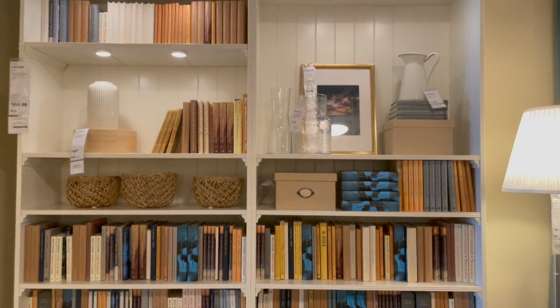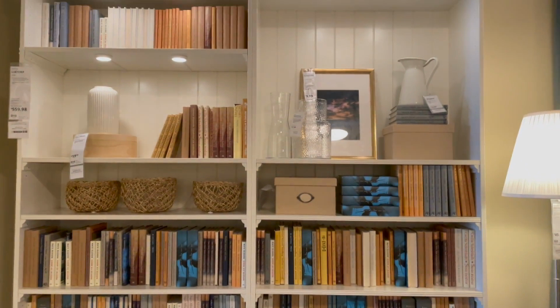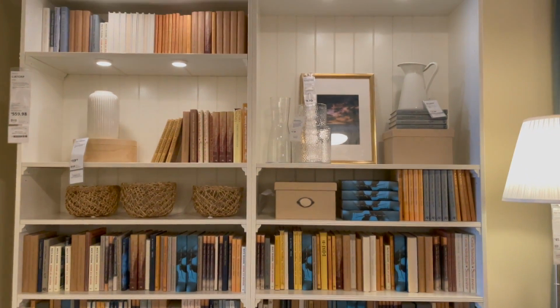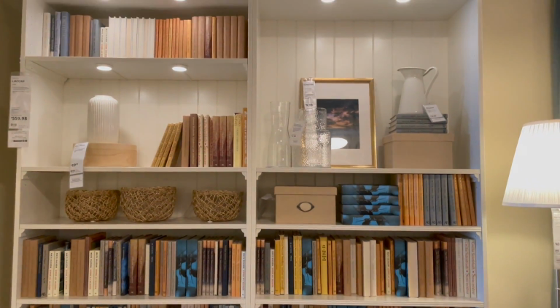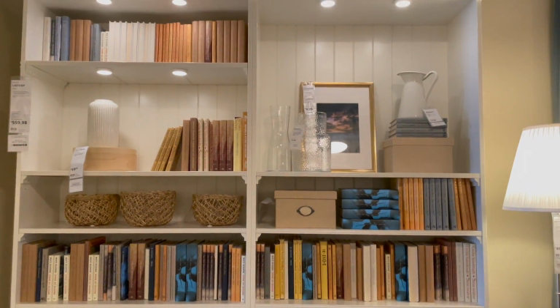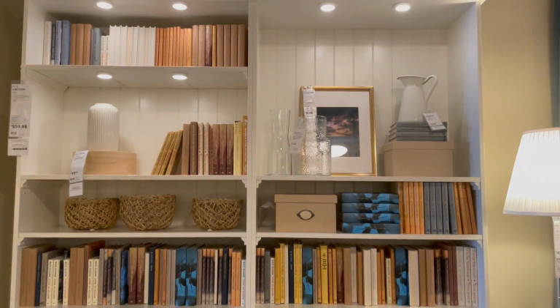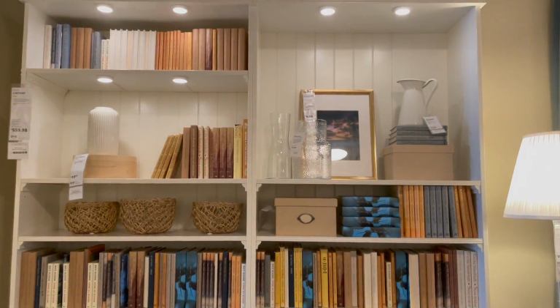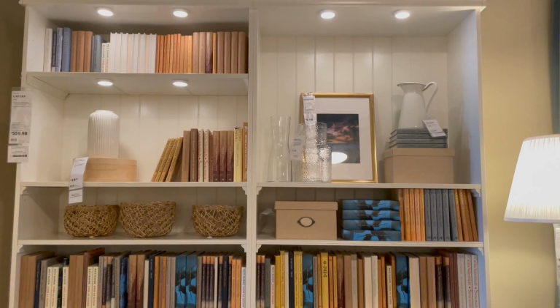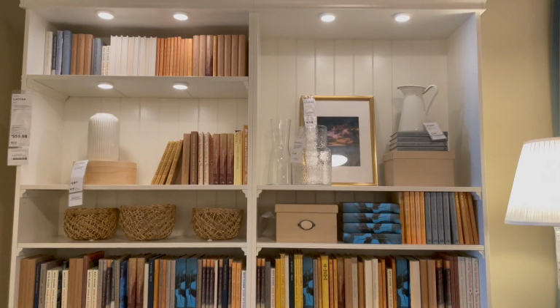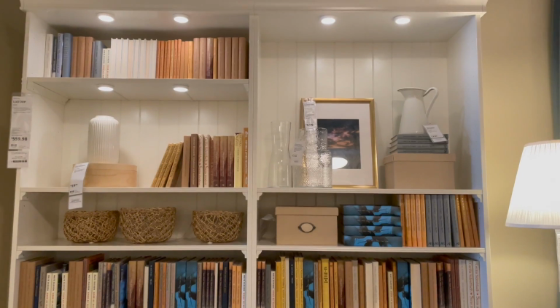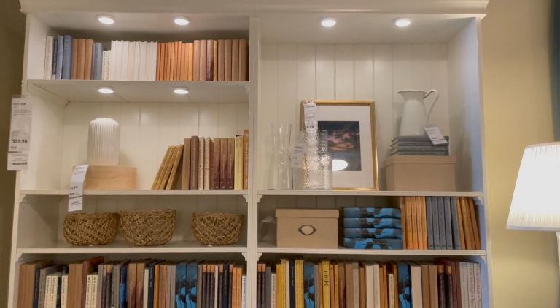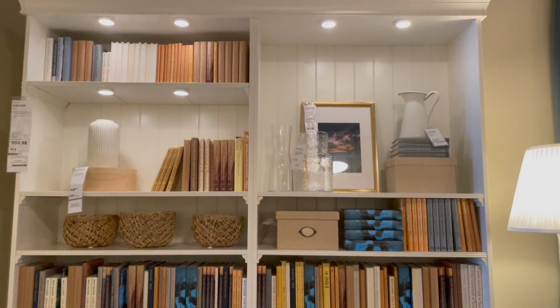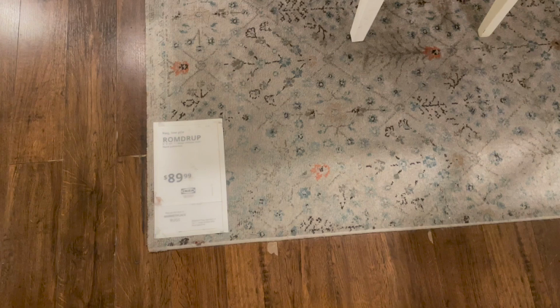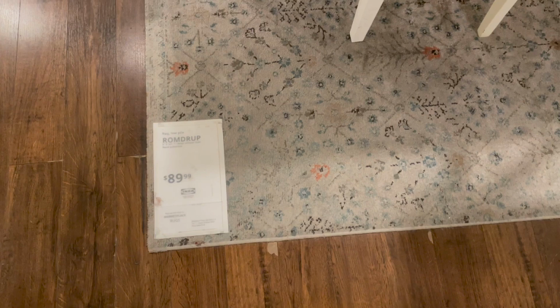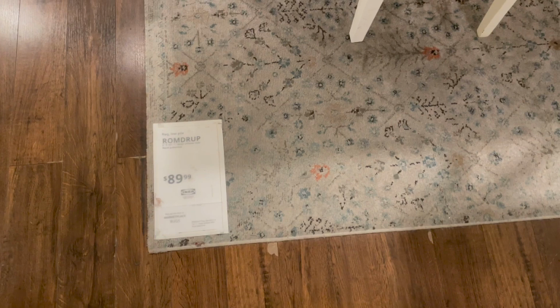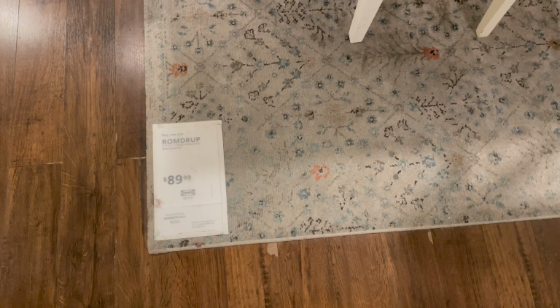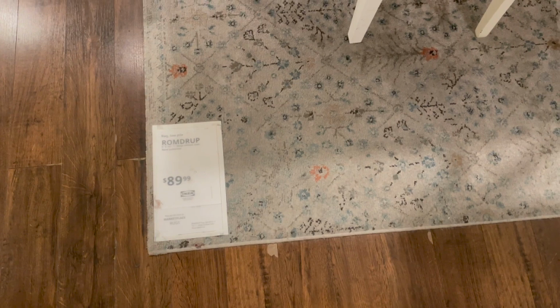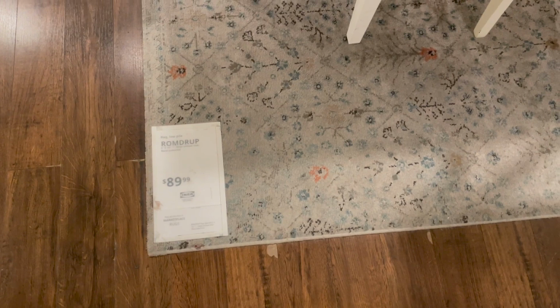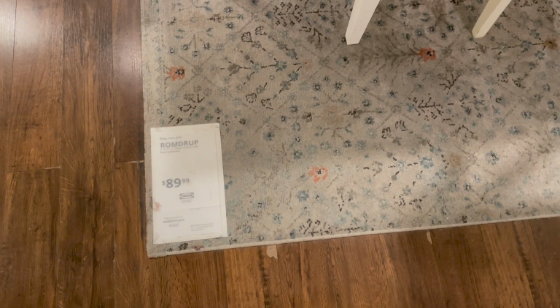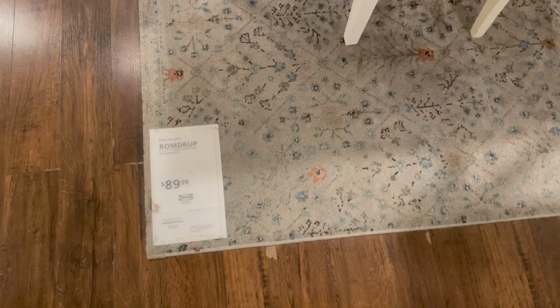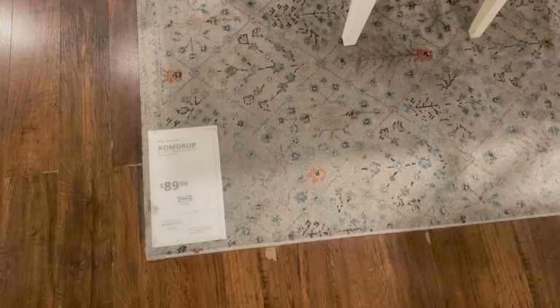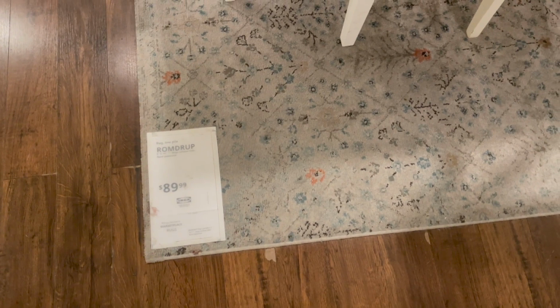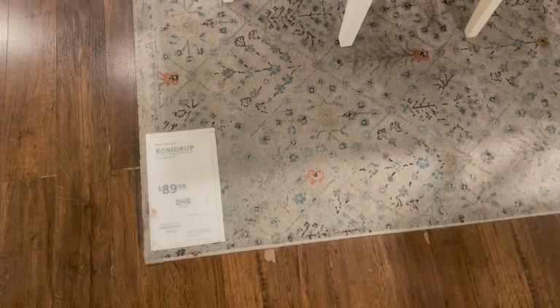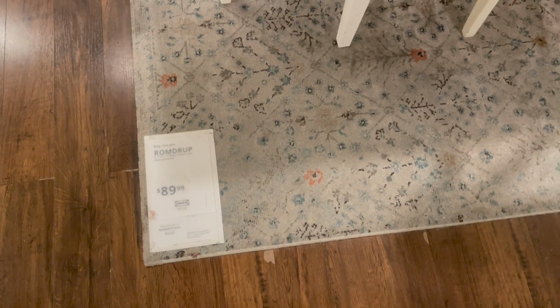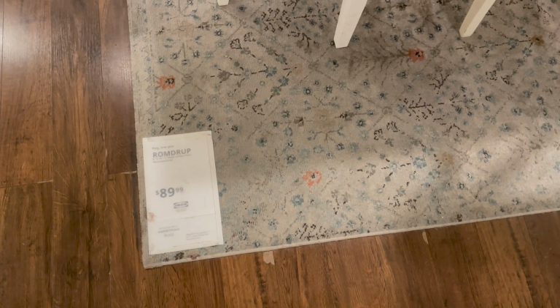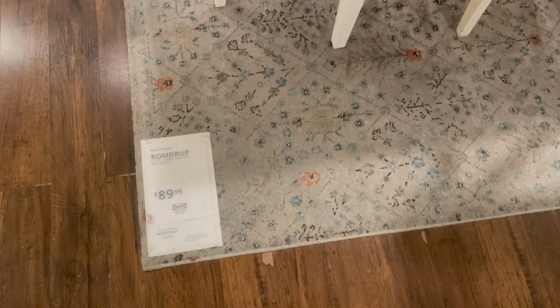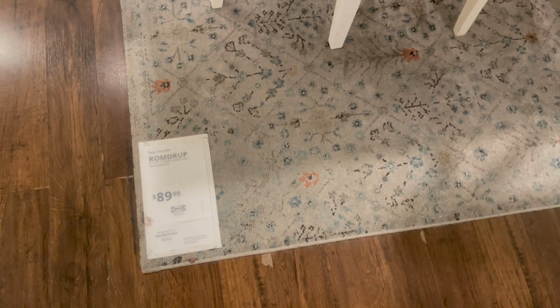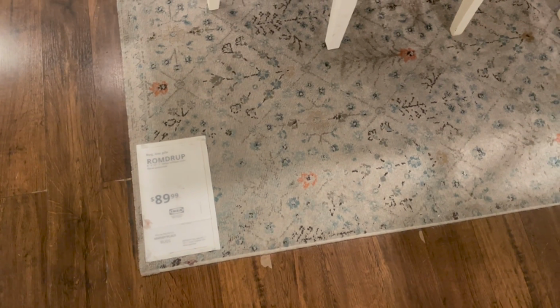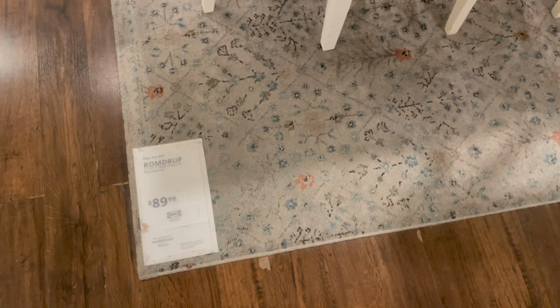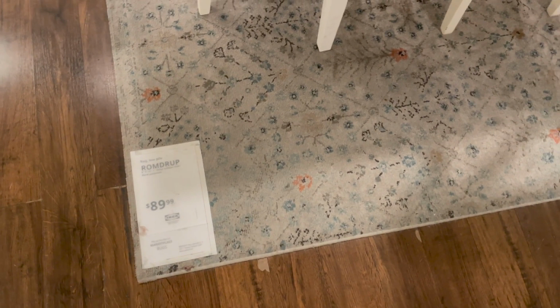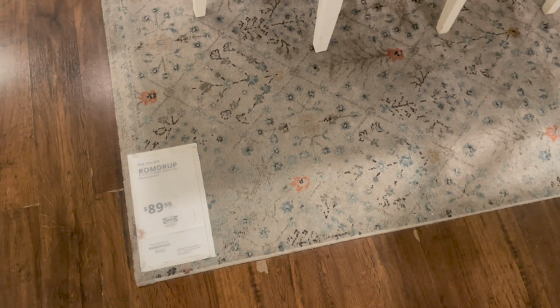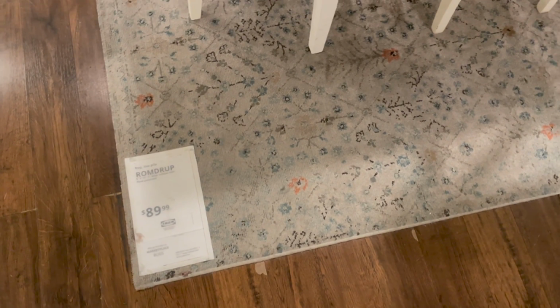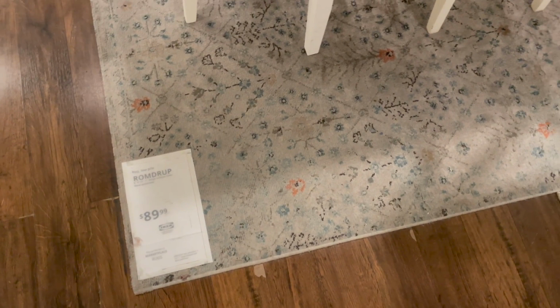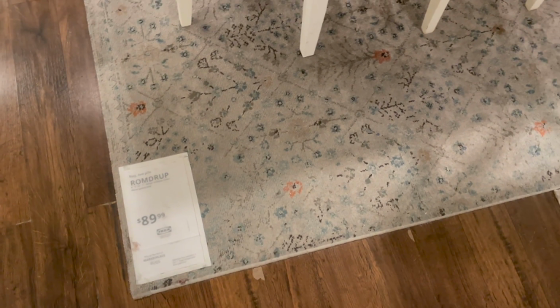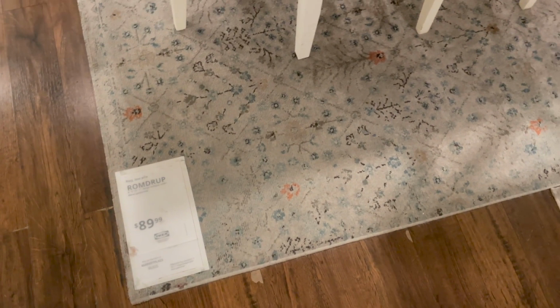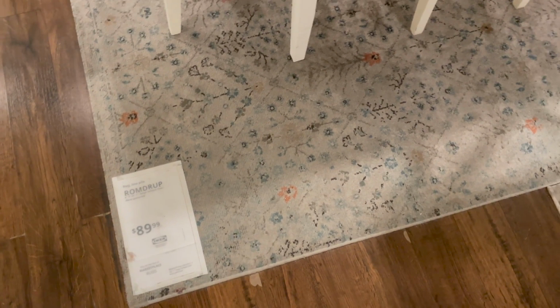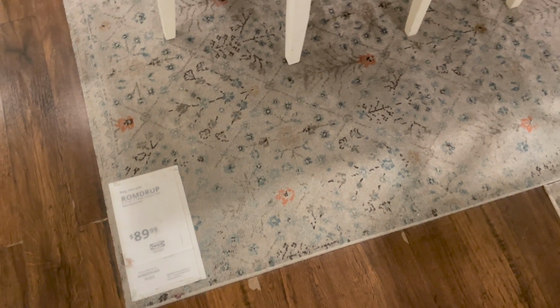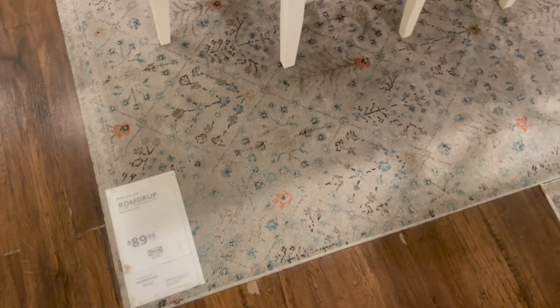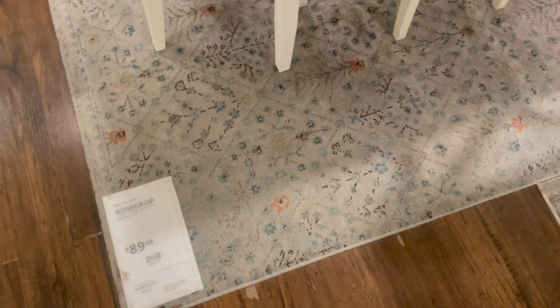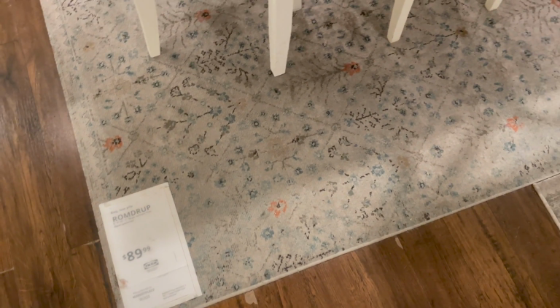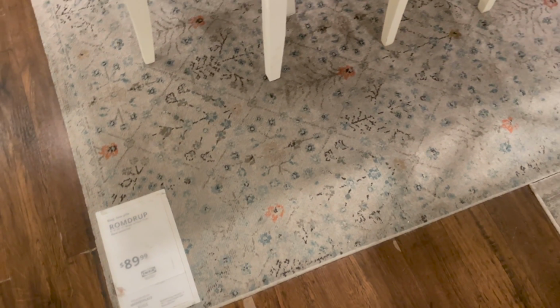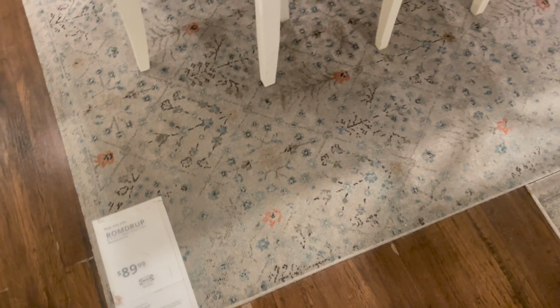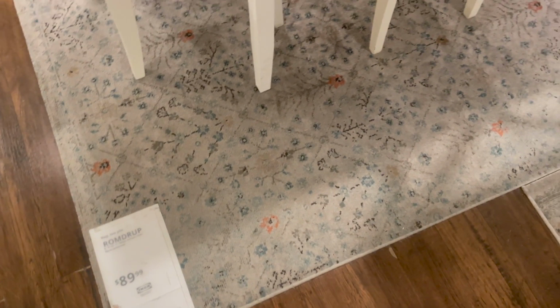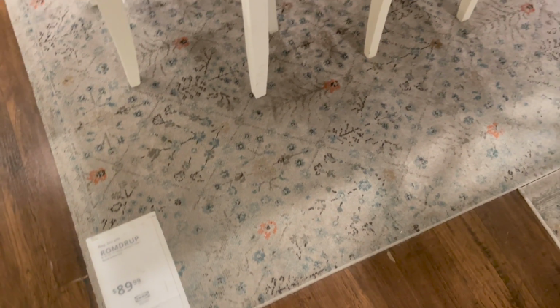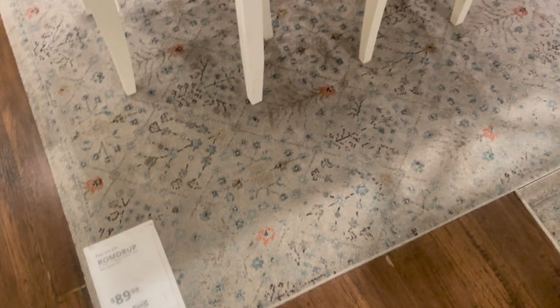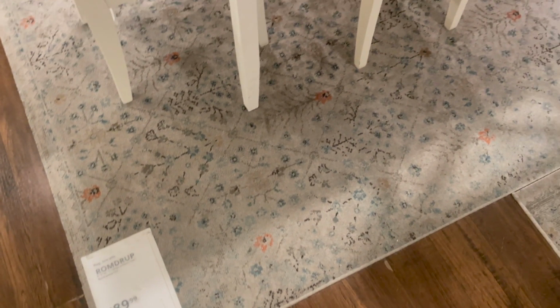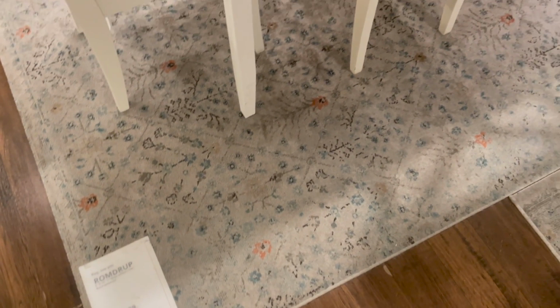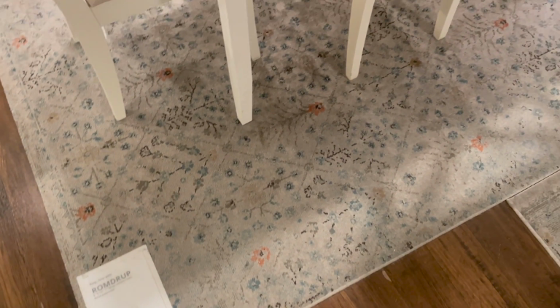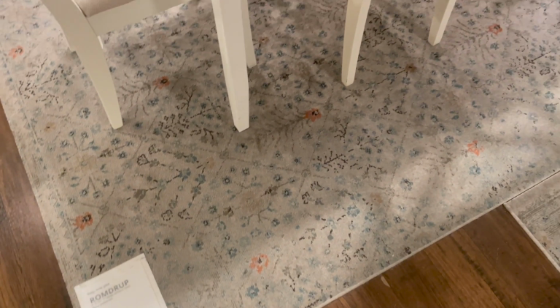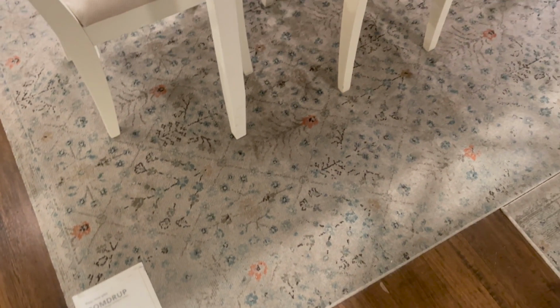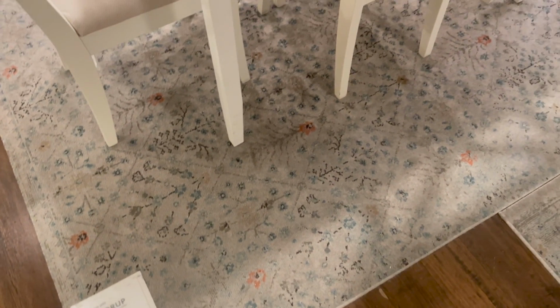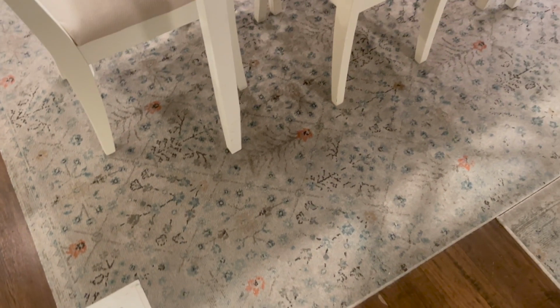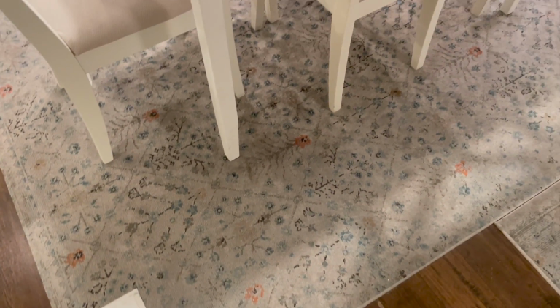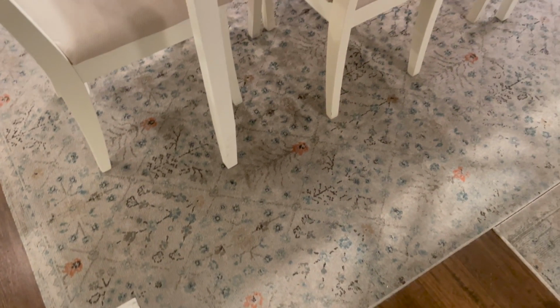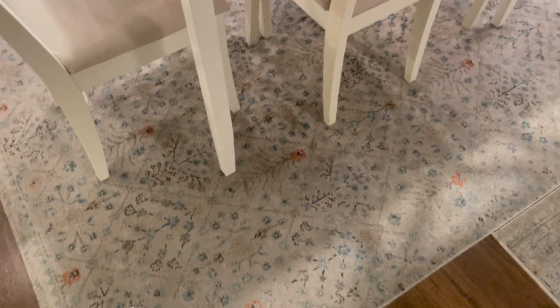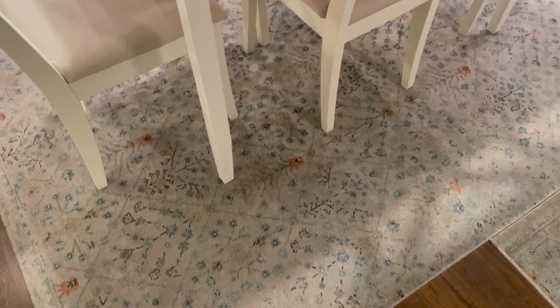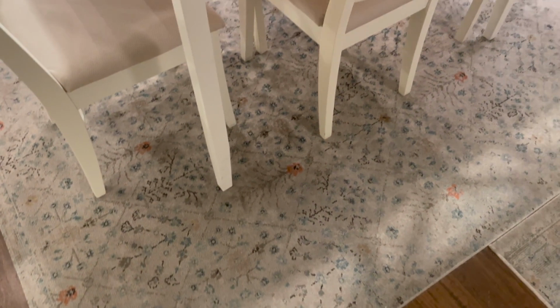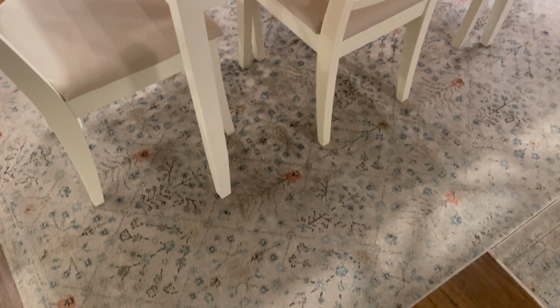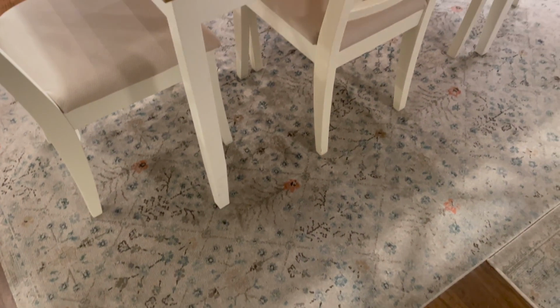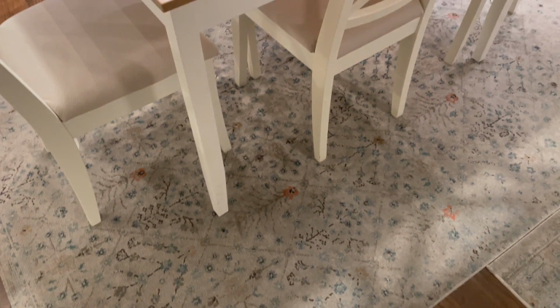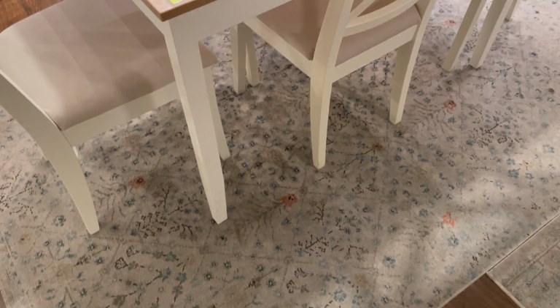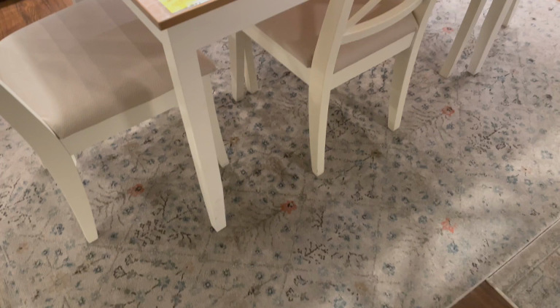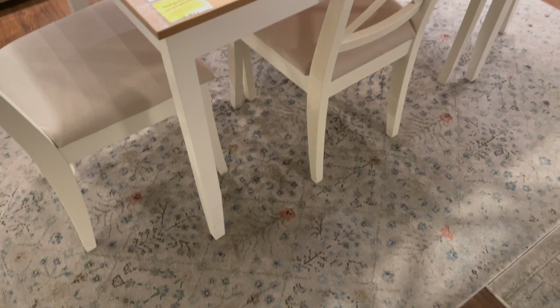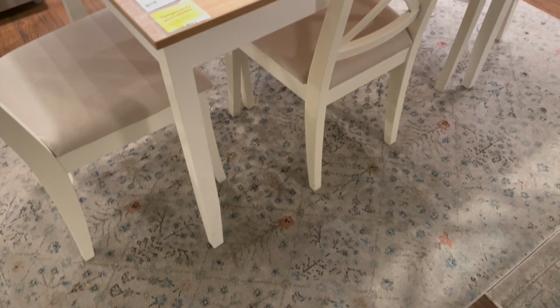I thought that this rug was so cute — I thought it was a really great find for spring.